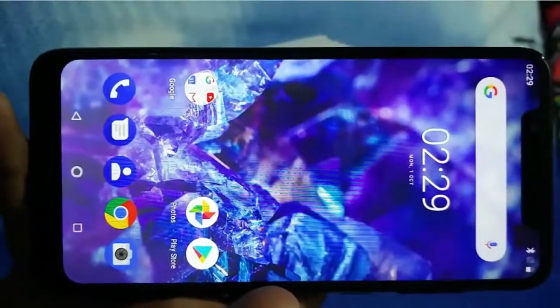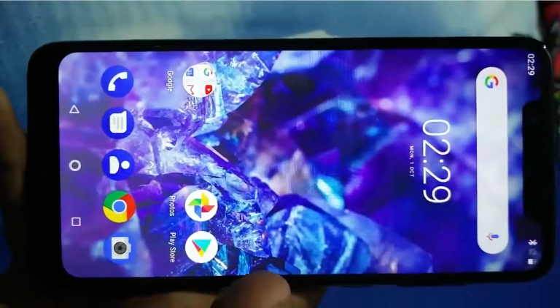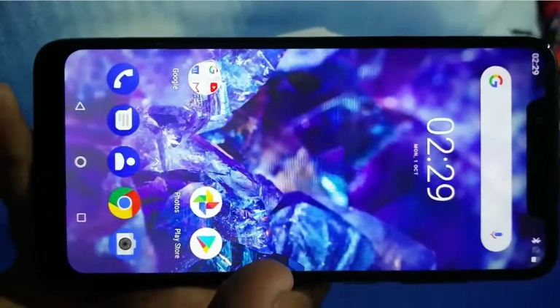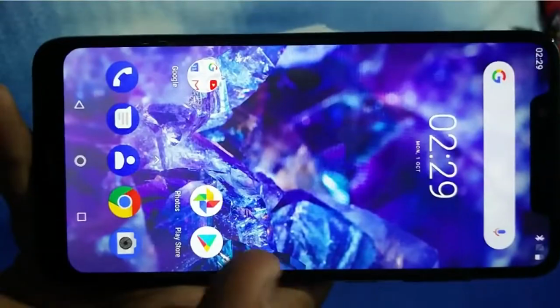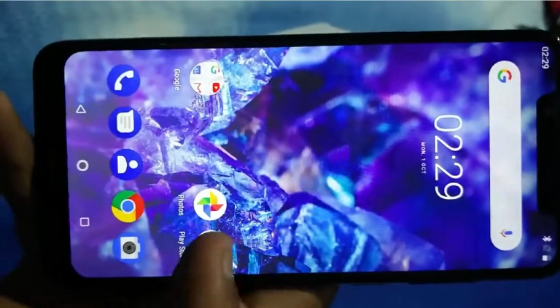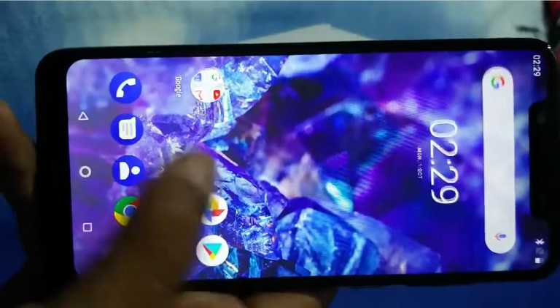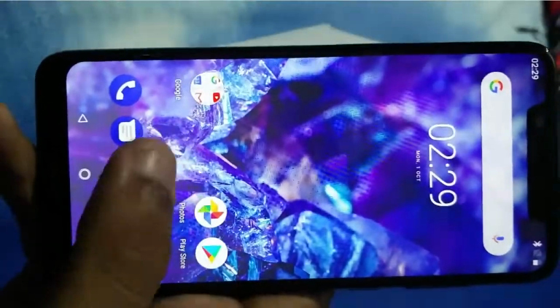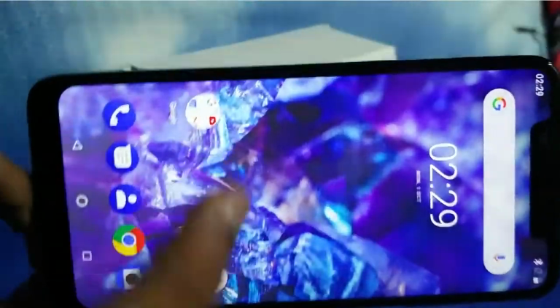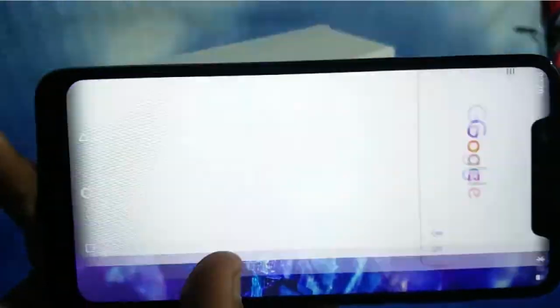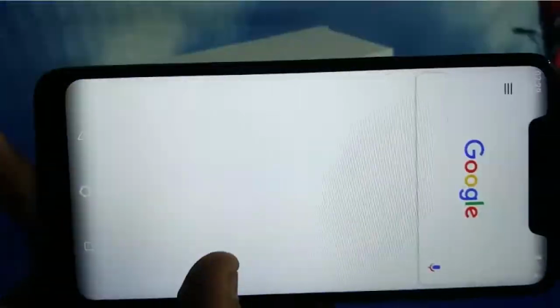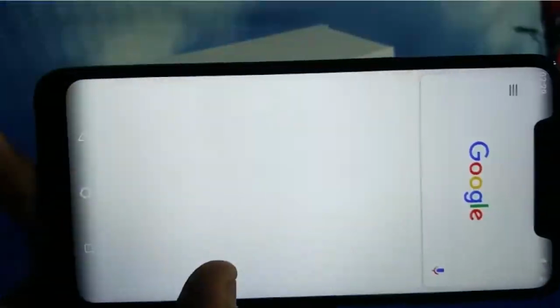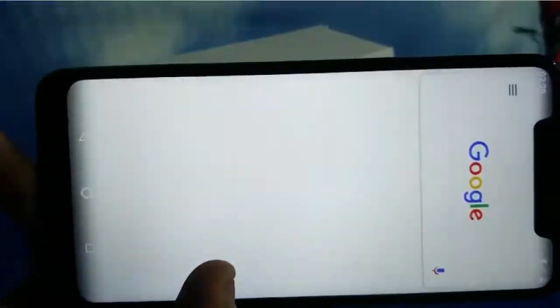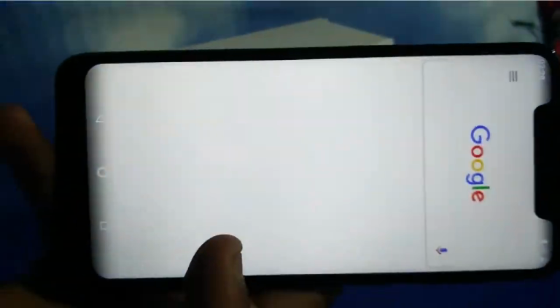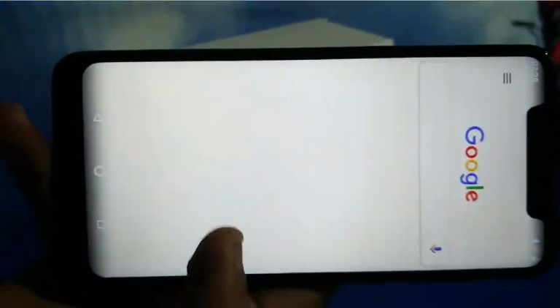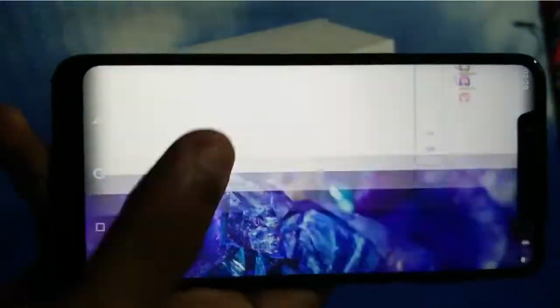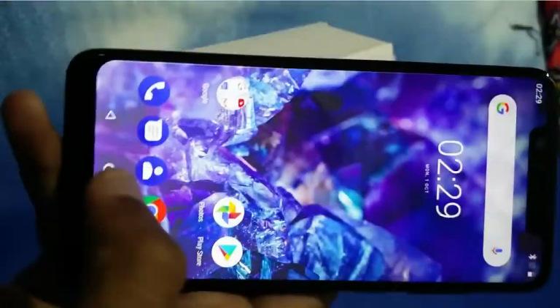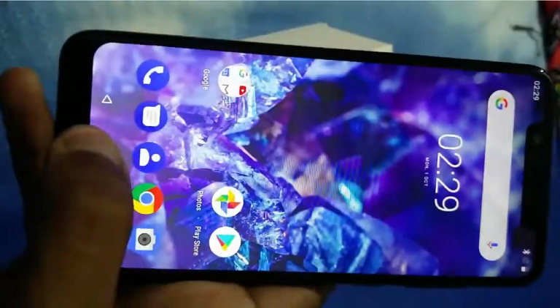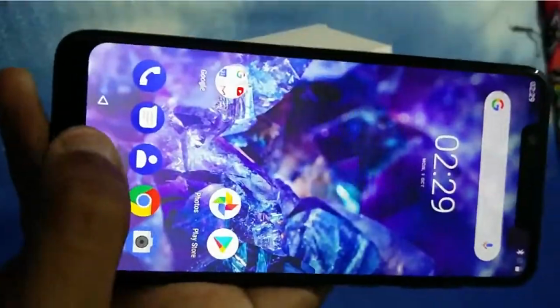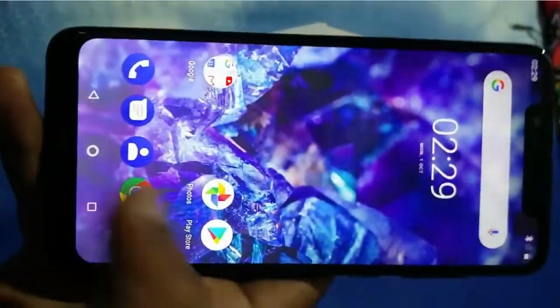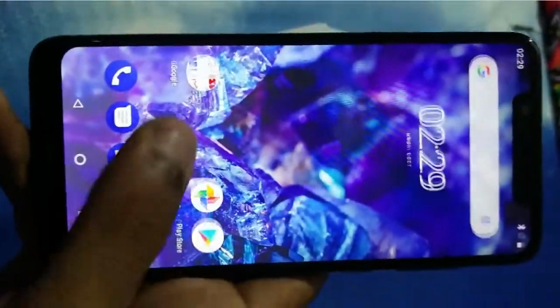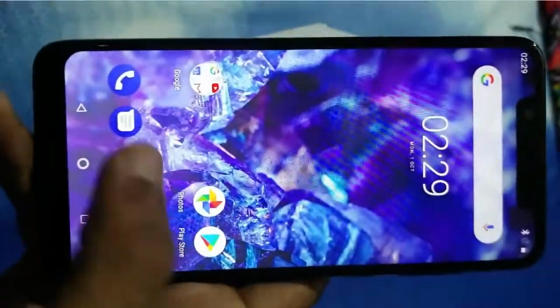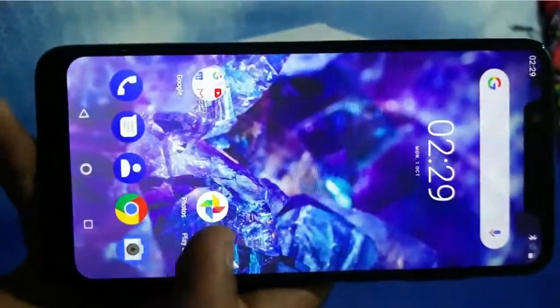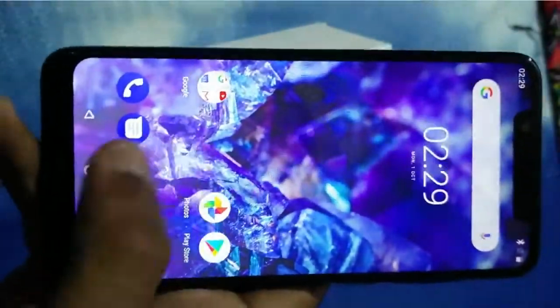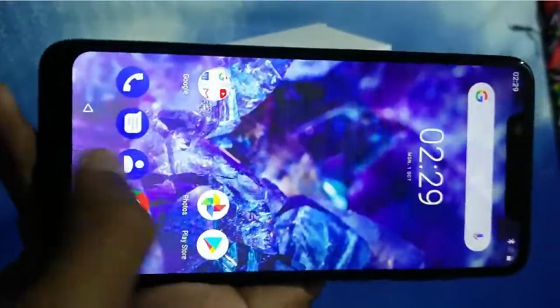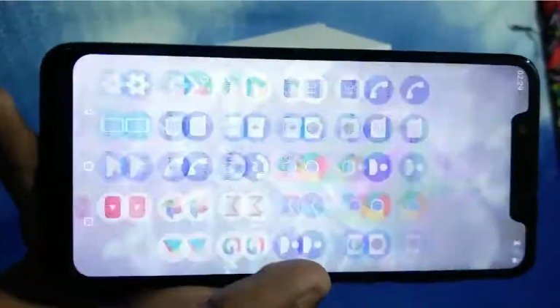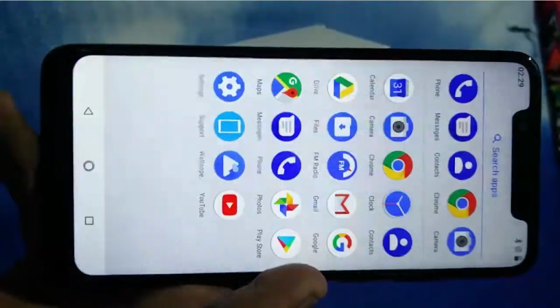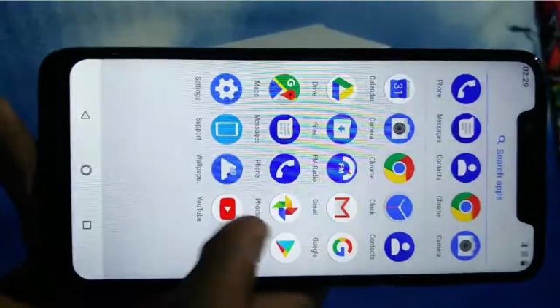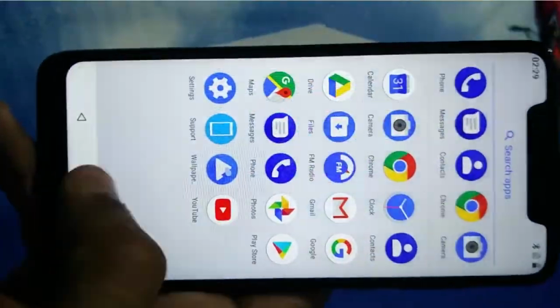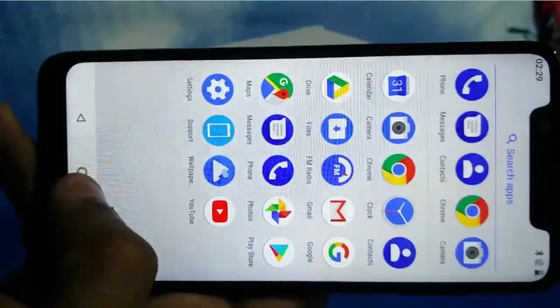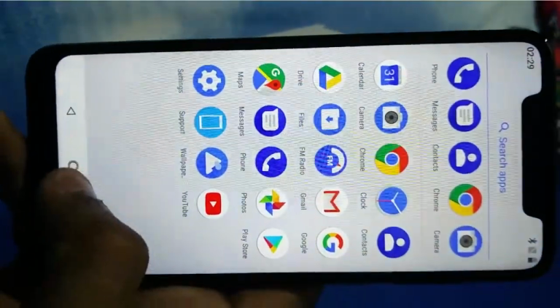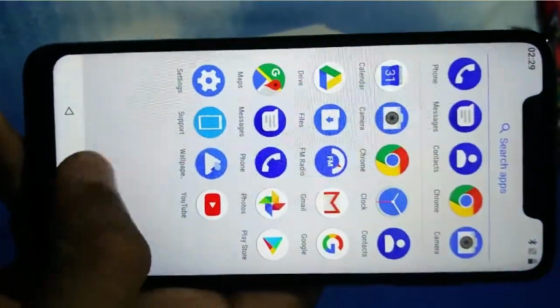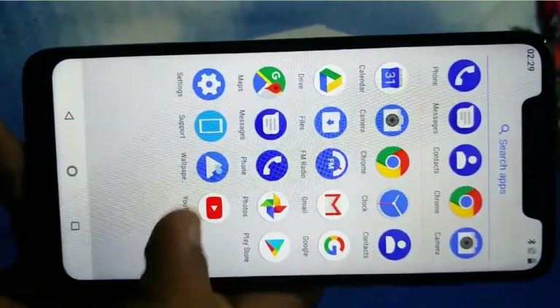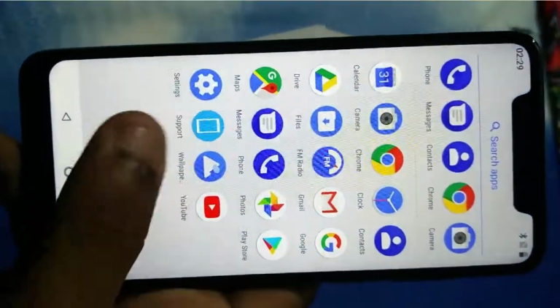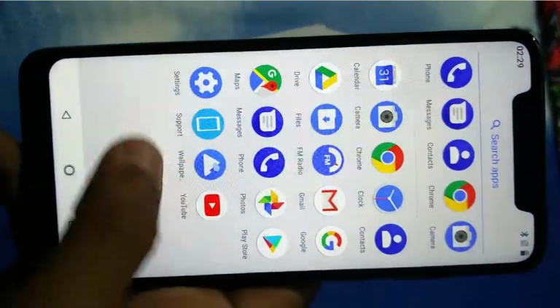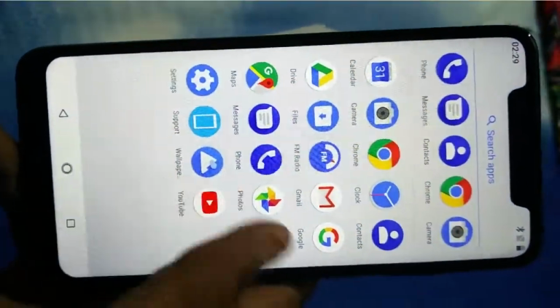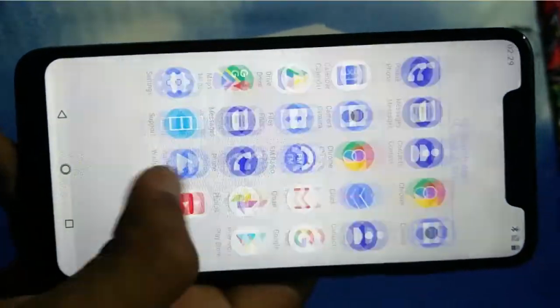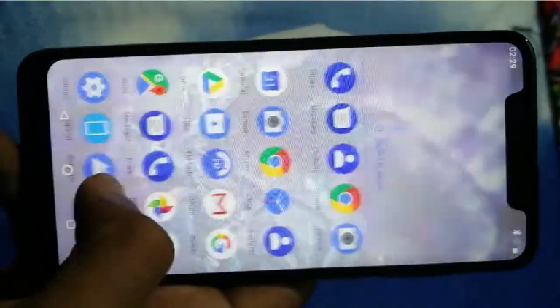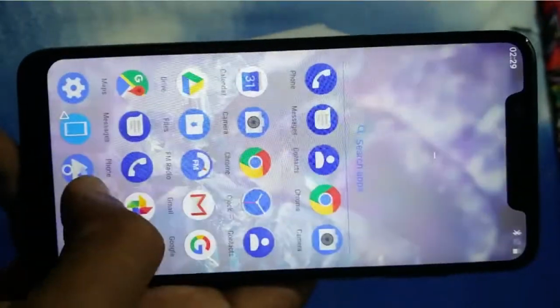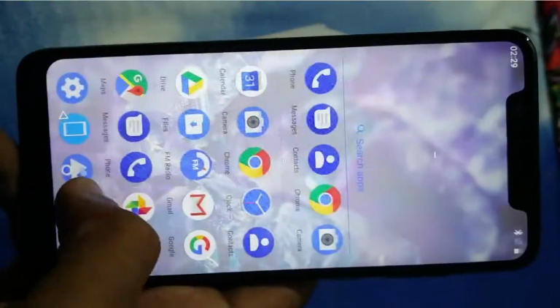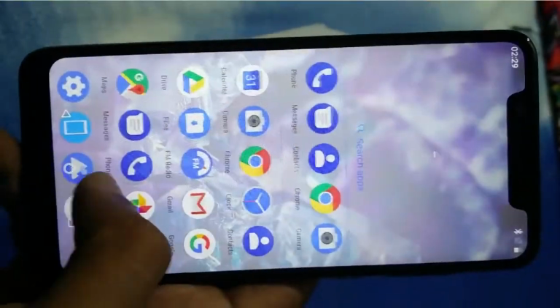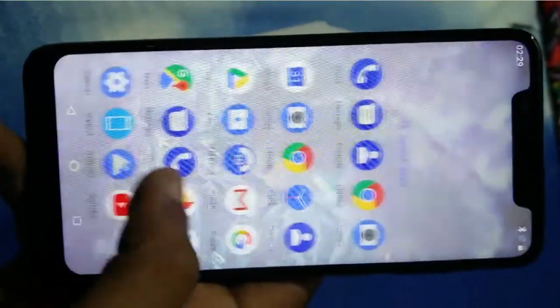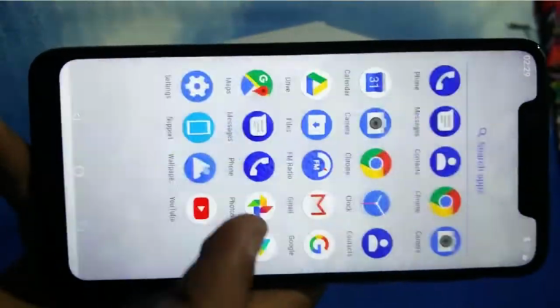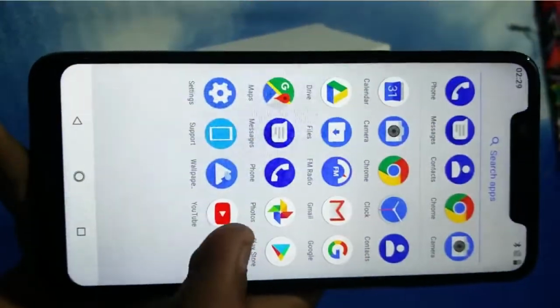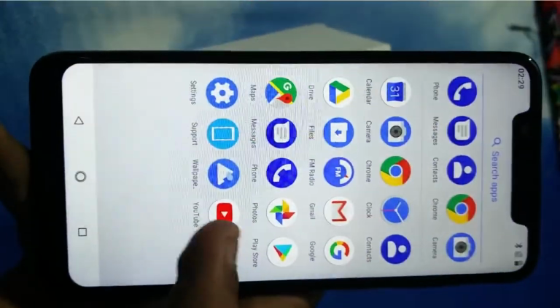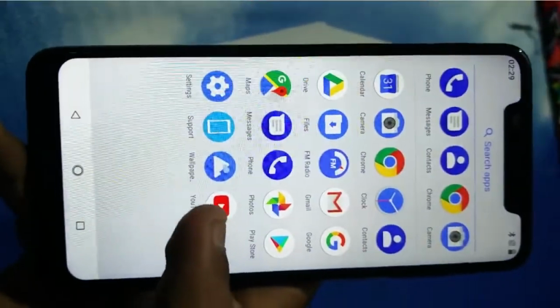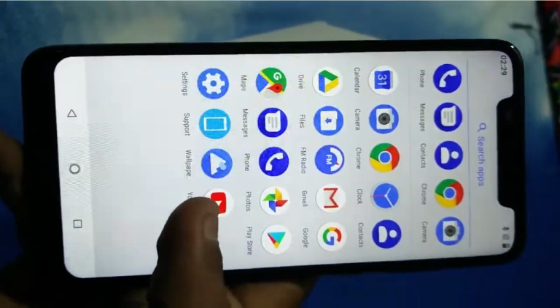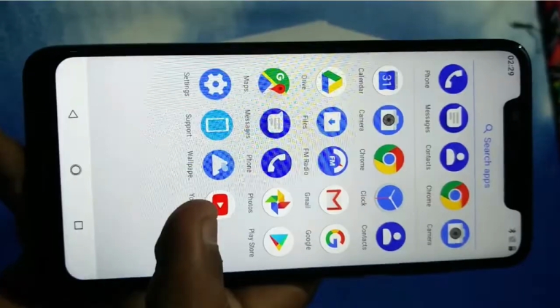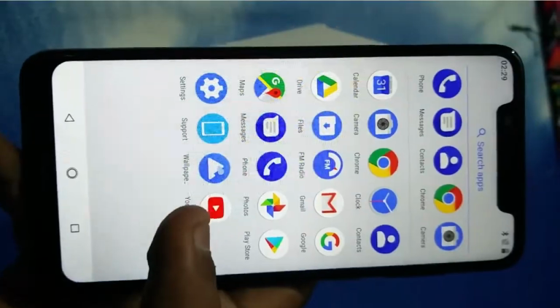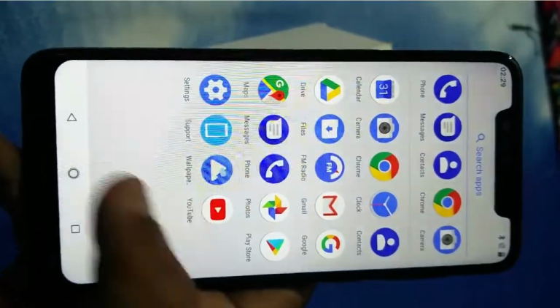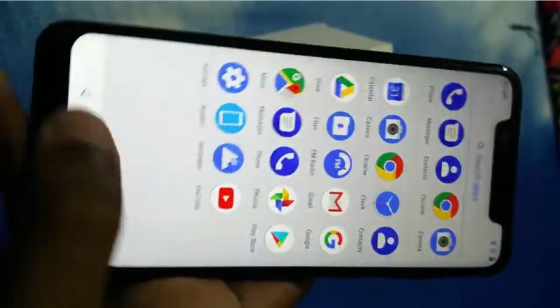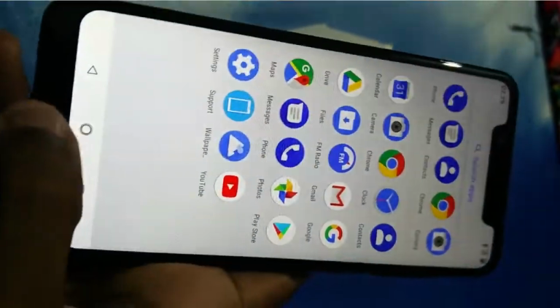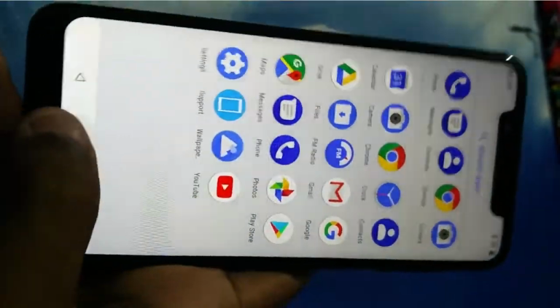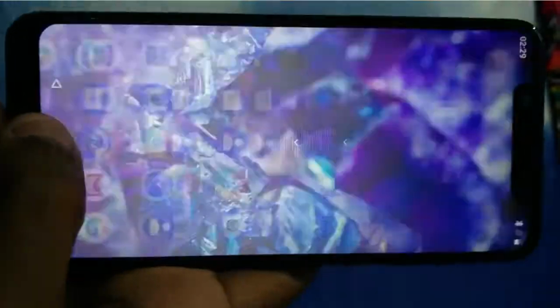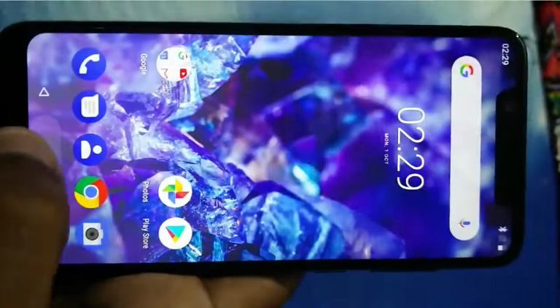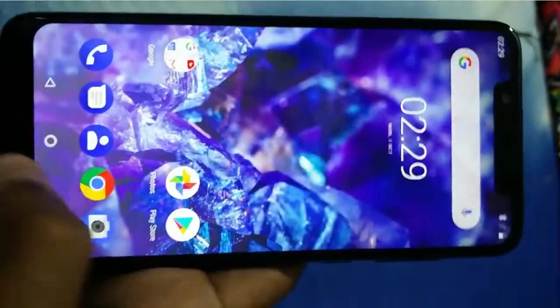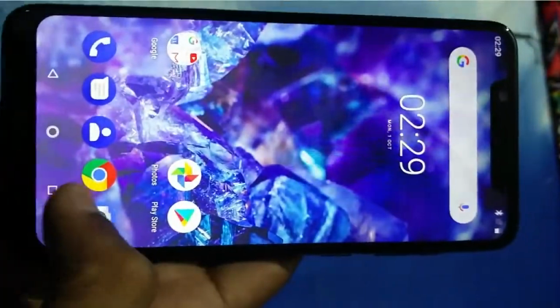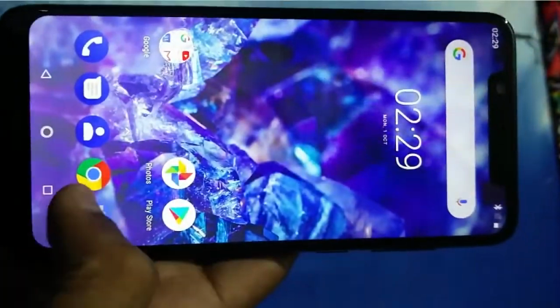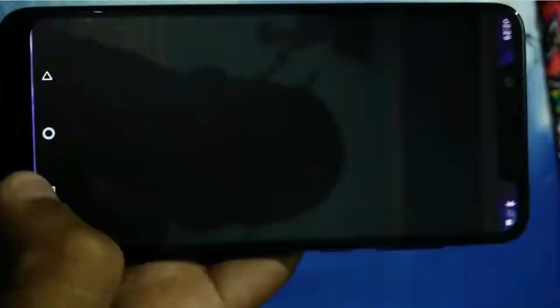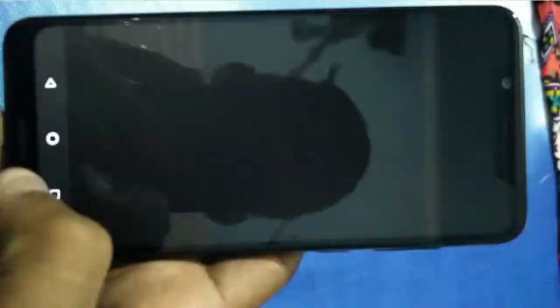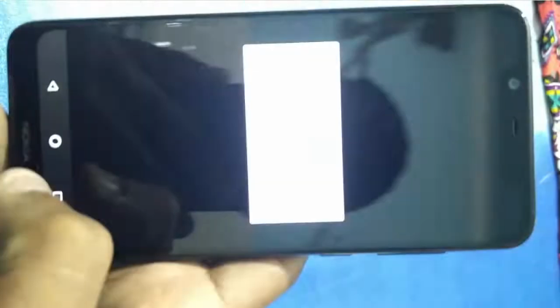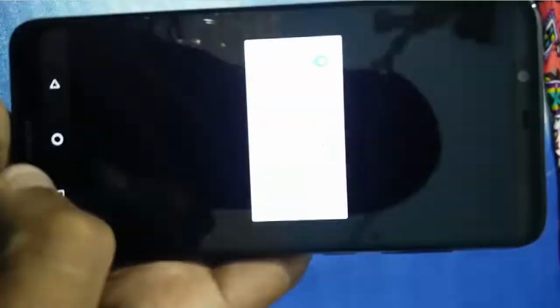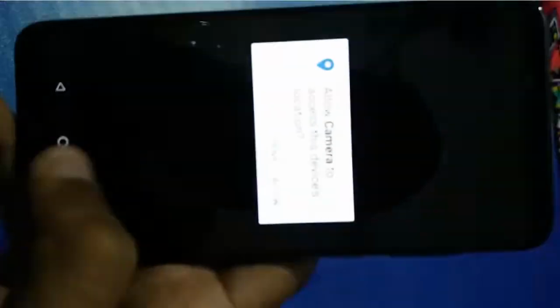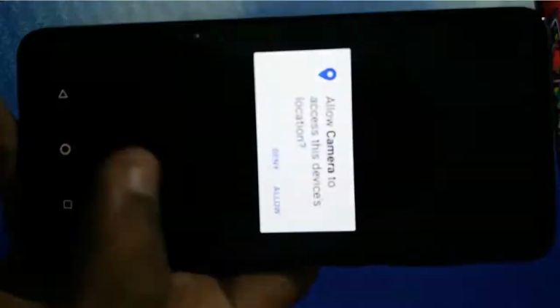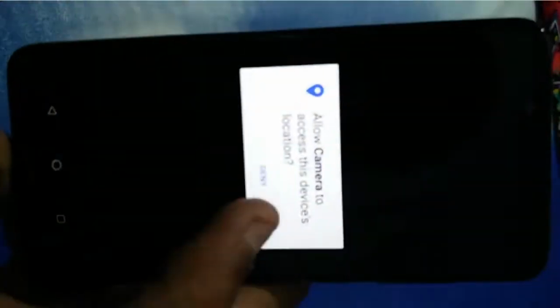Our phone is booted and I personally like the Android experience that Nokia gives. Everything is stock — no bloatware at all.